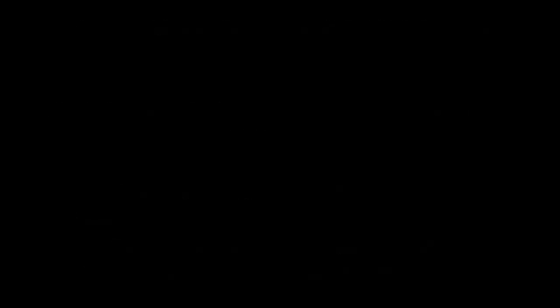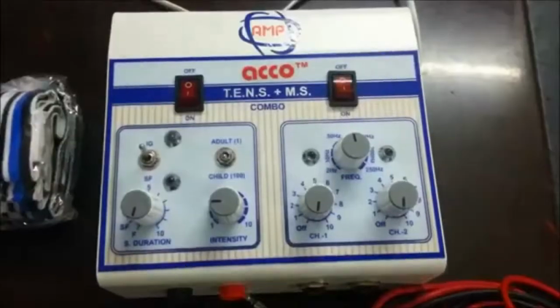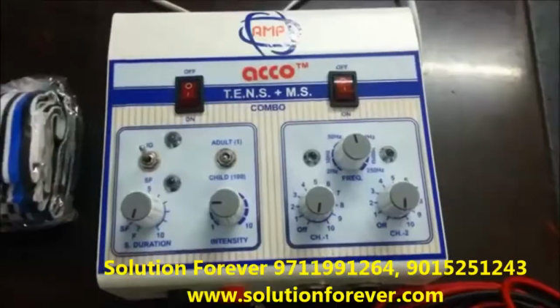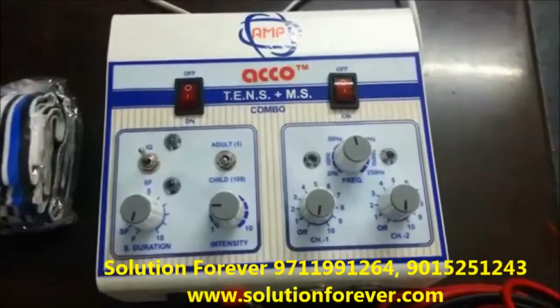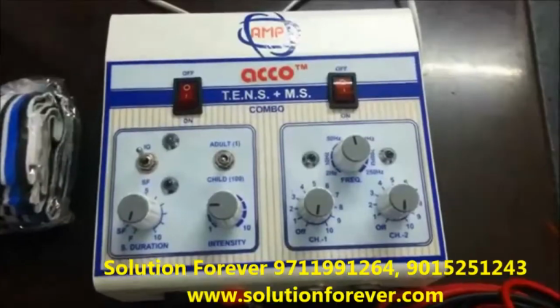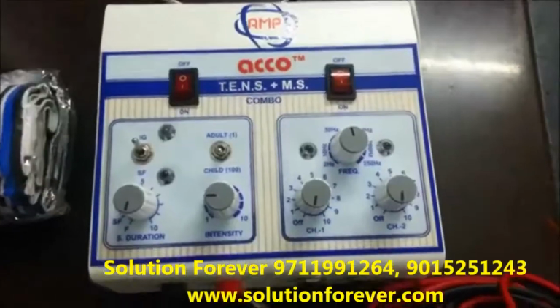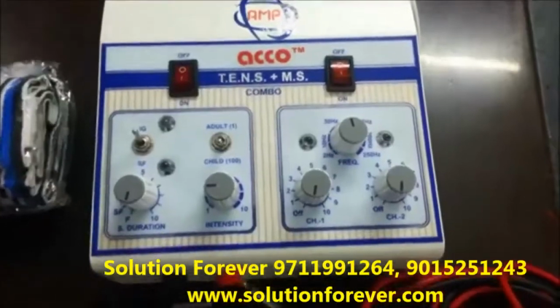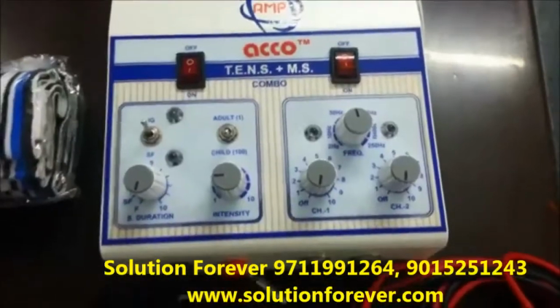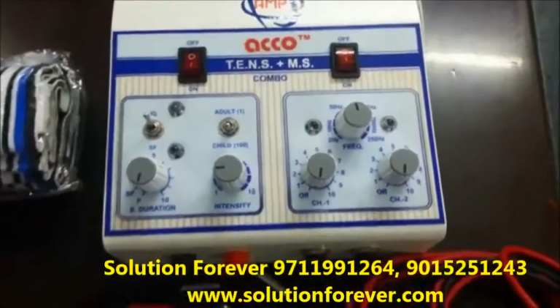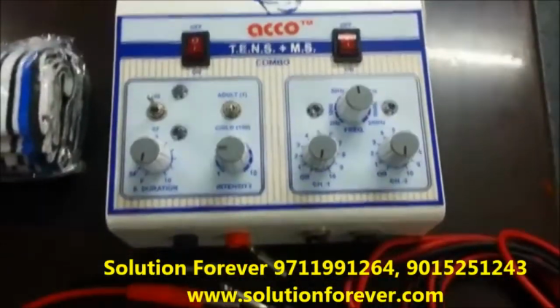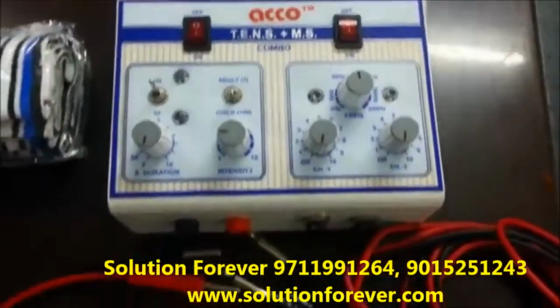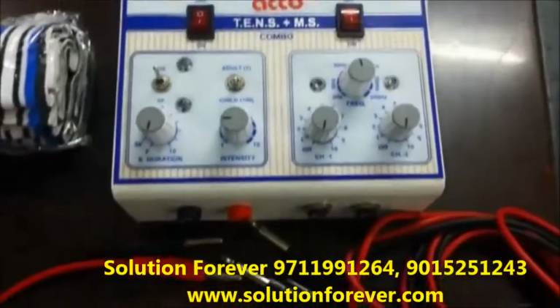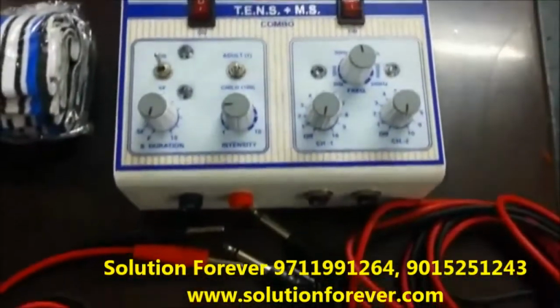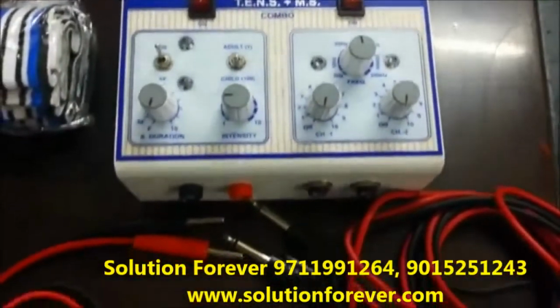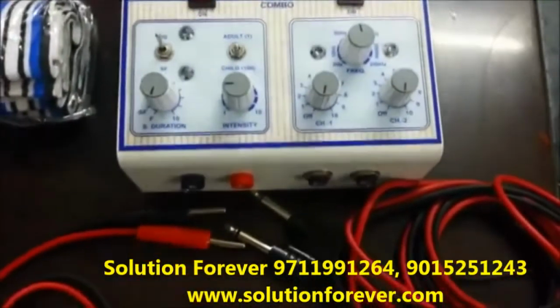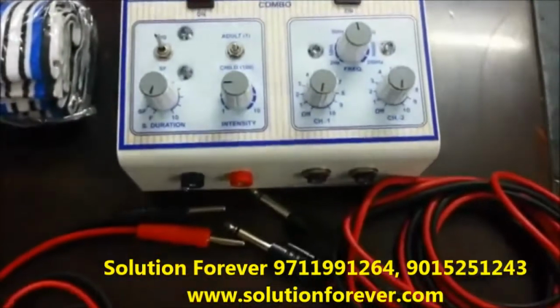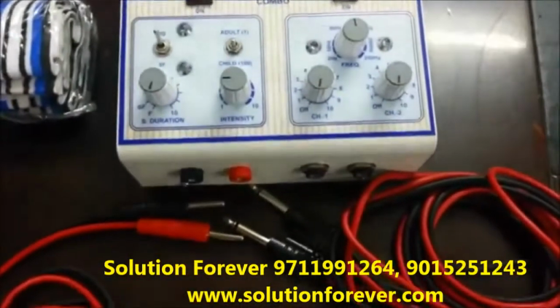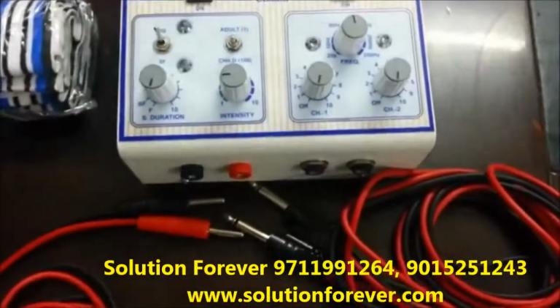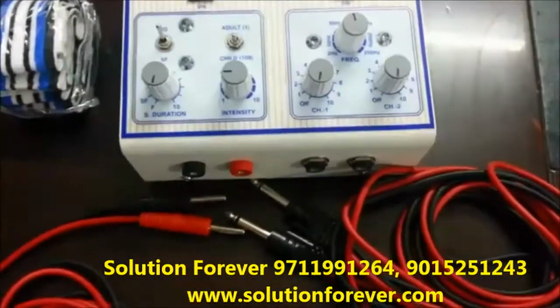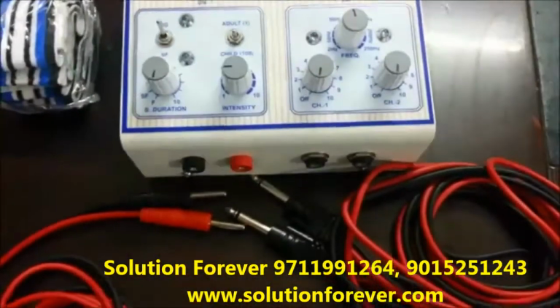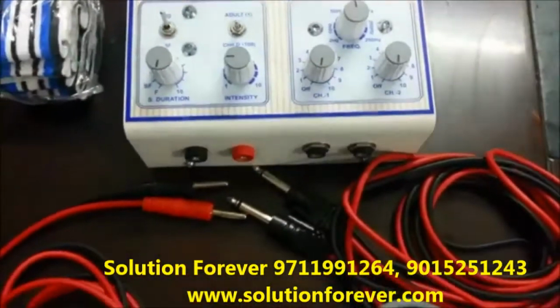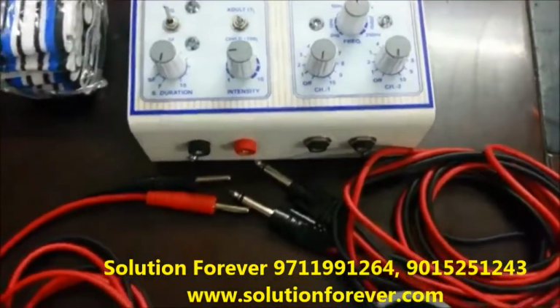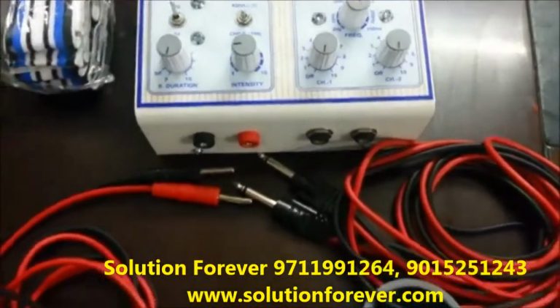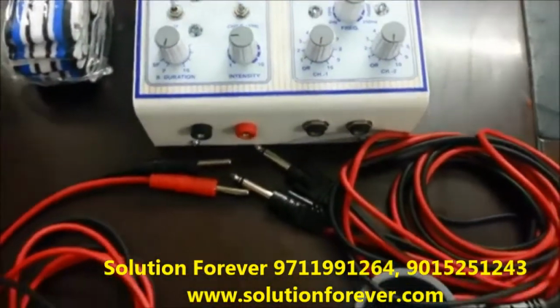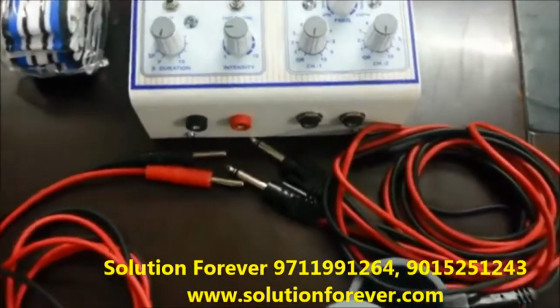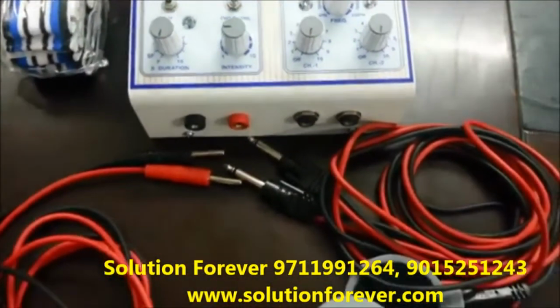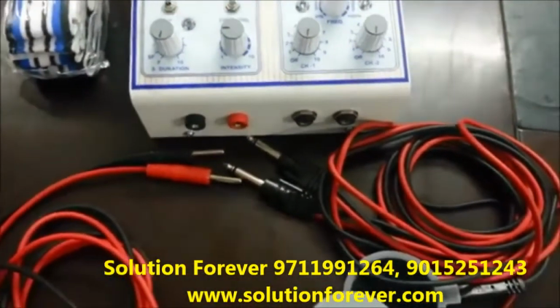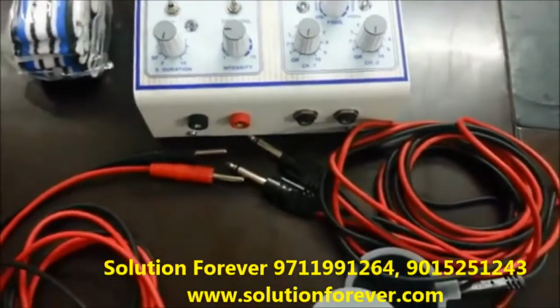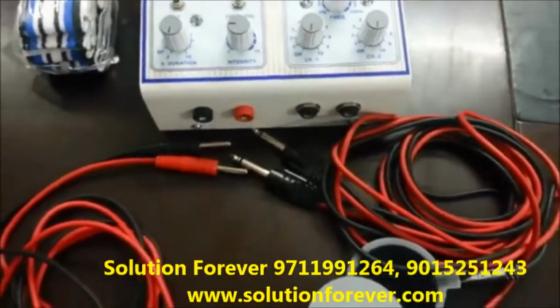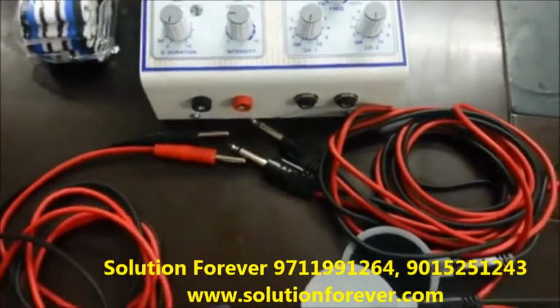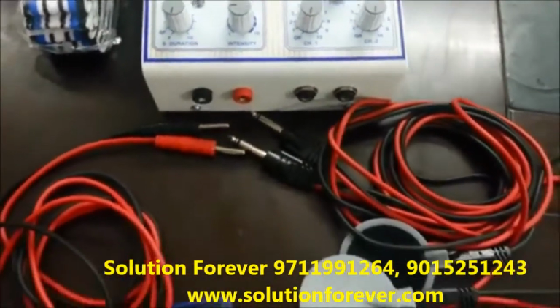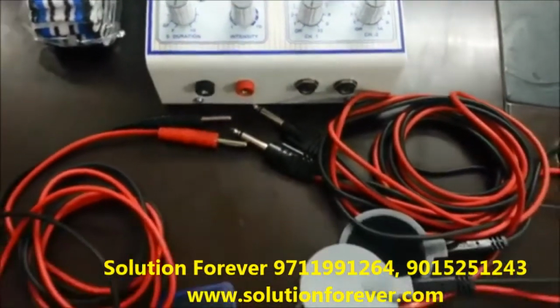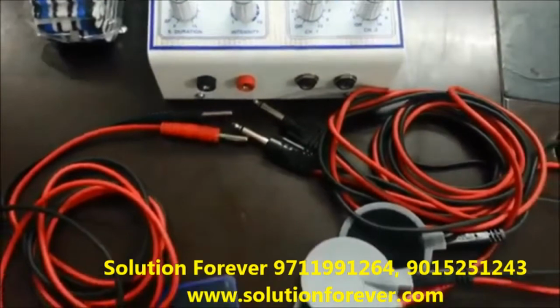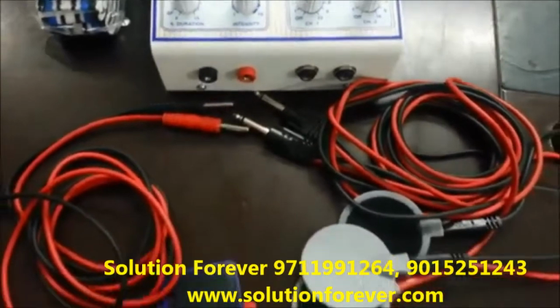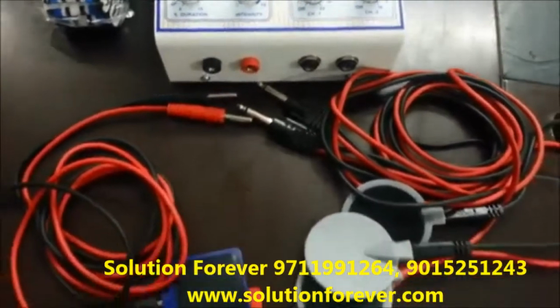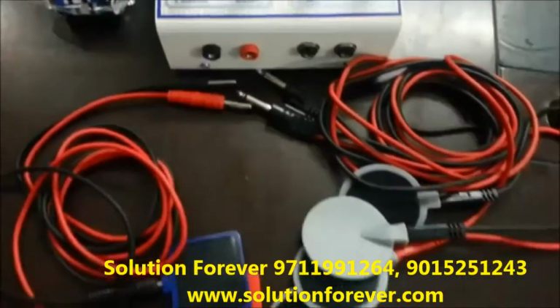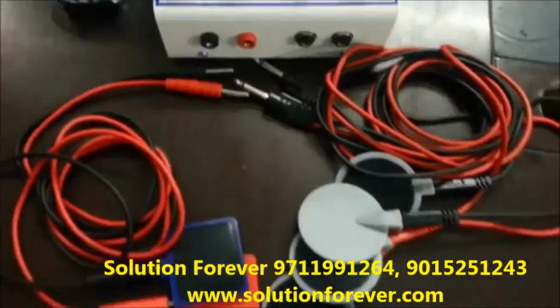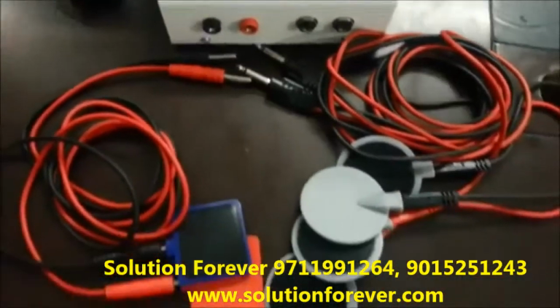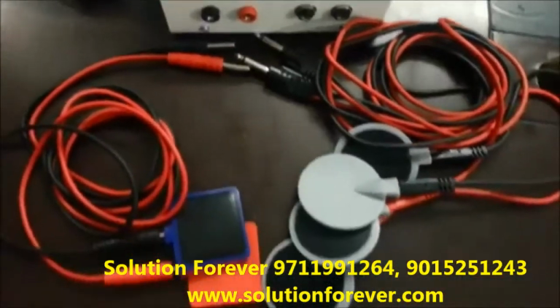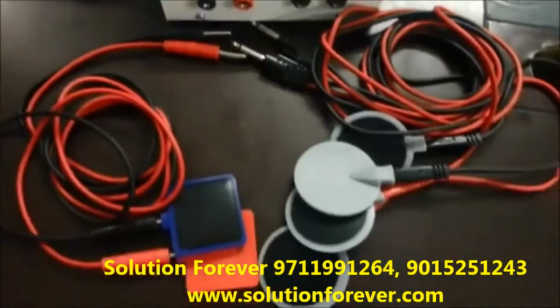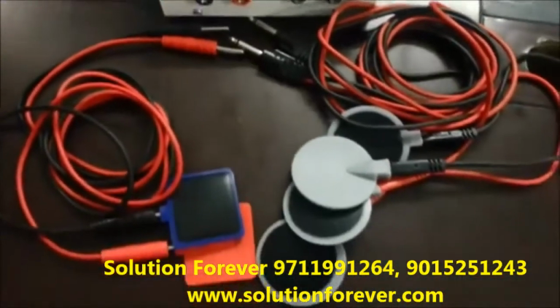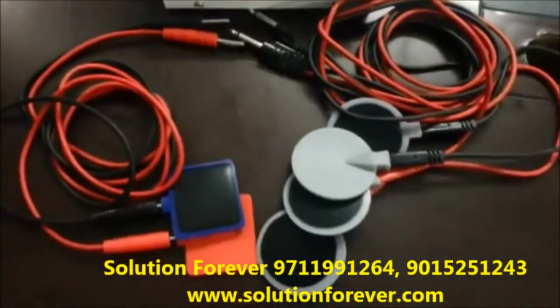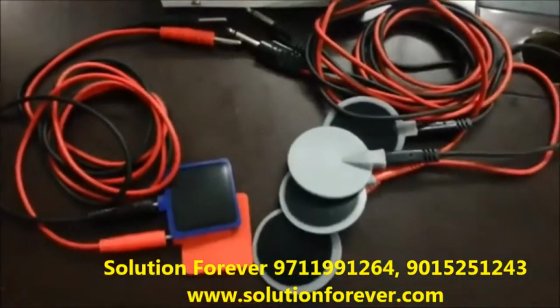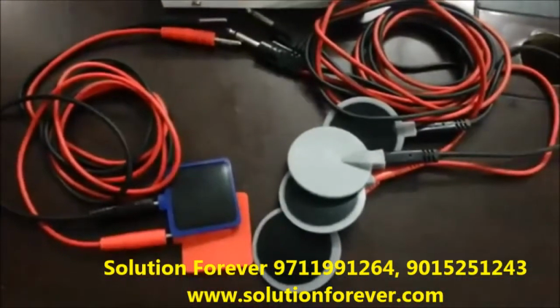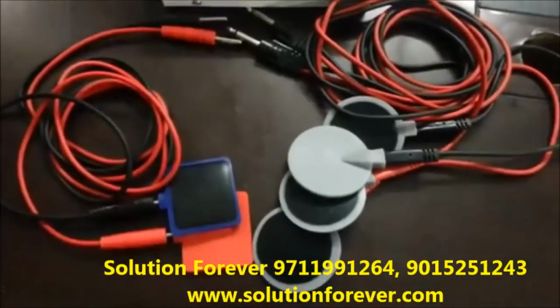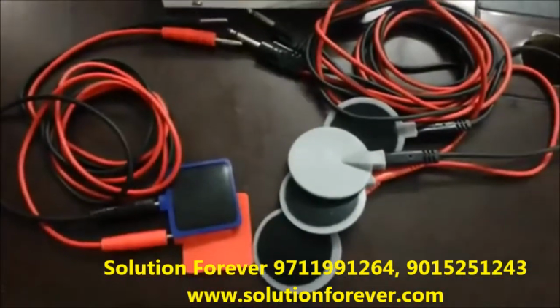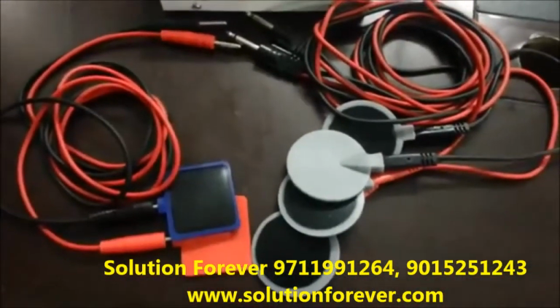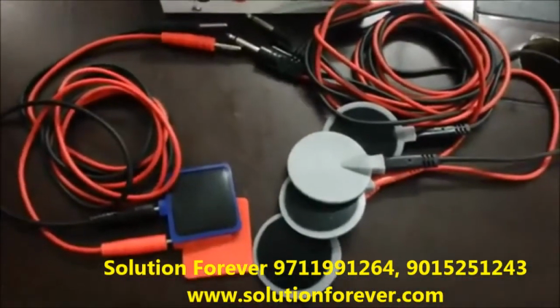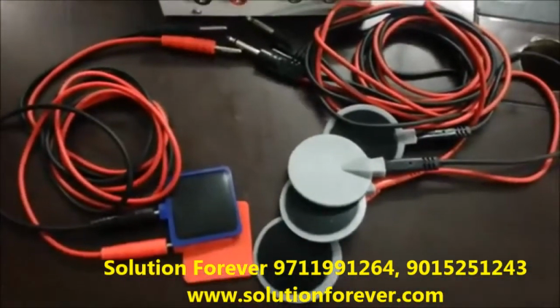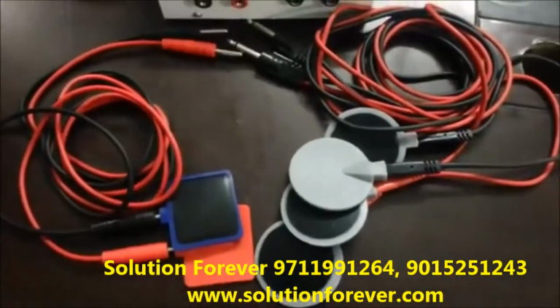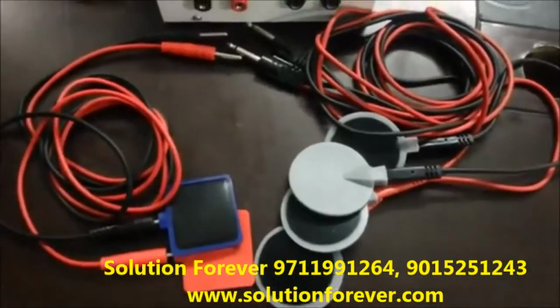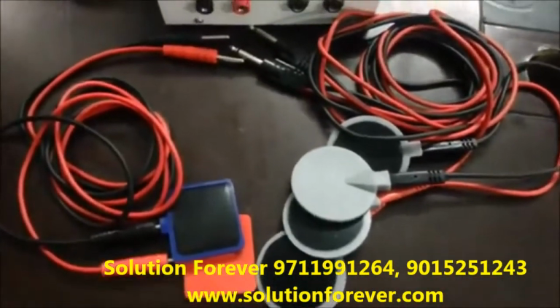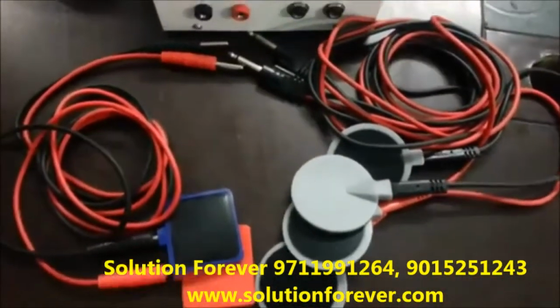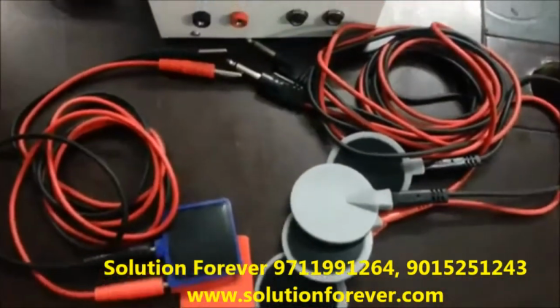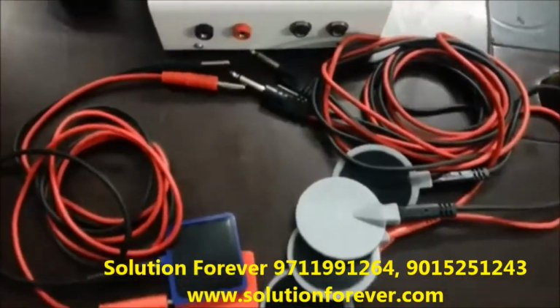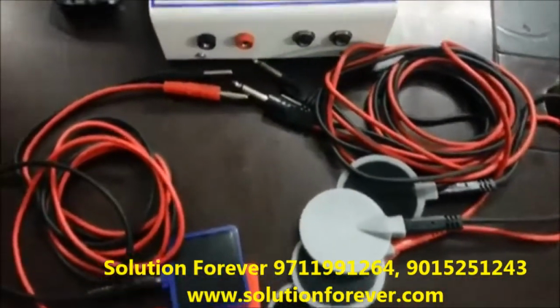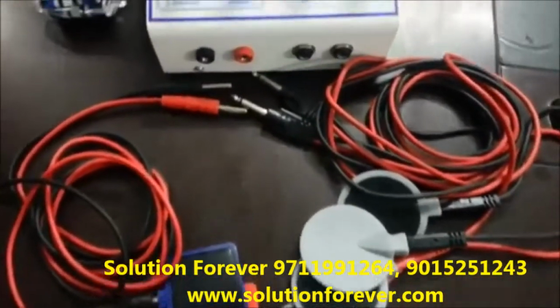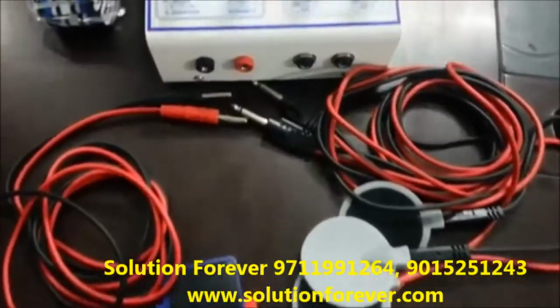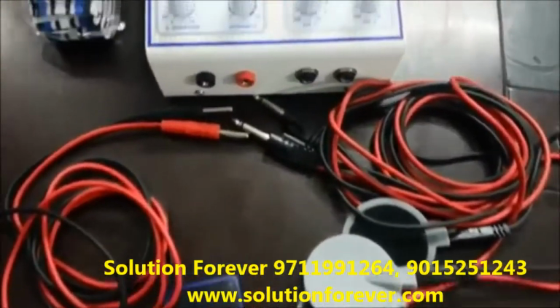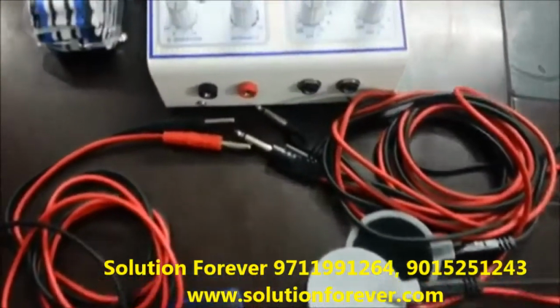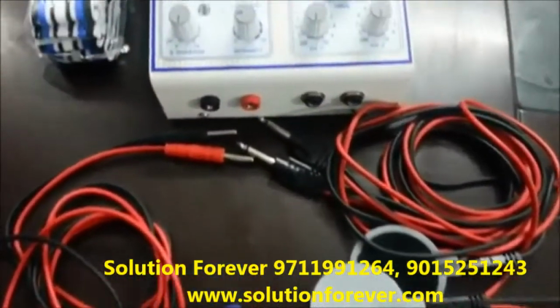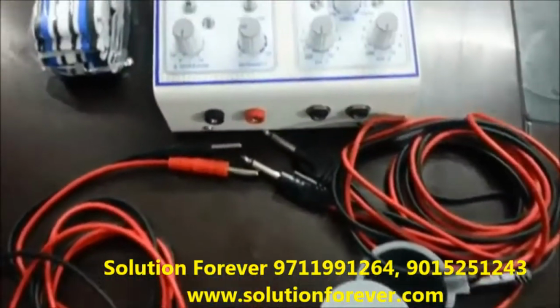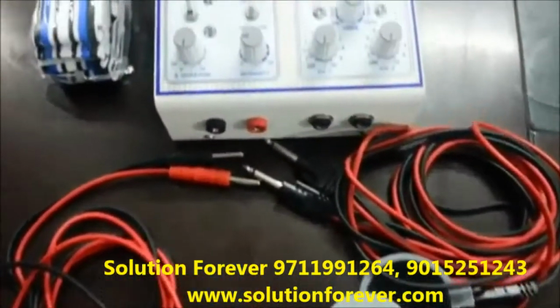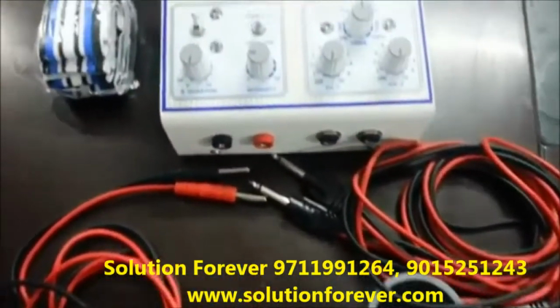We will show you the demo of Eco Combo of TENS and Muscle Stimulator. Firstly, we will show you the demo of the Muscle Stimulator.